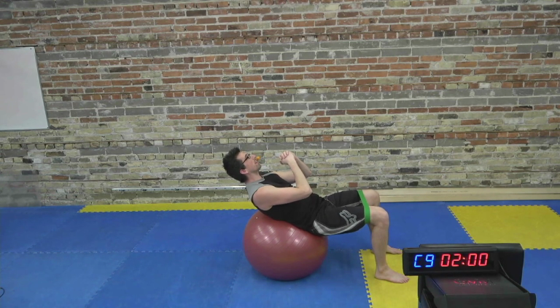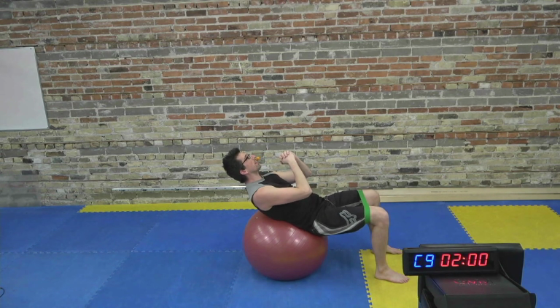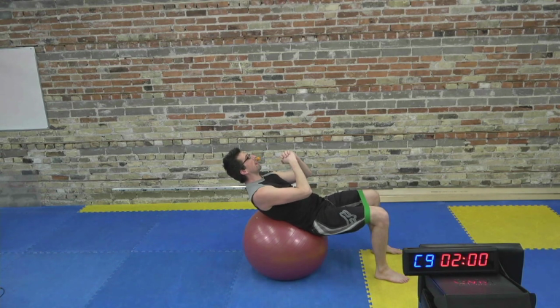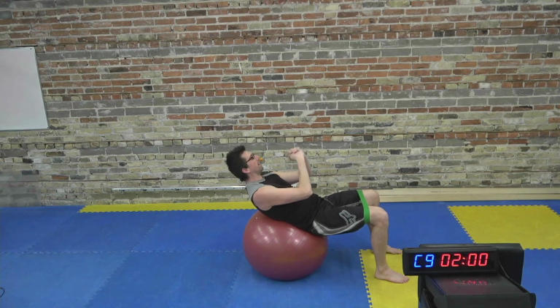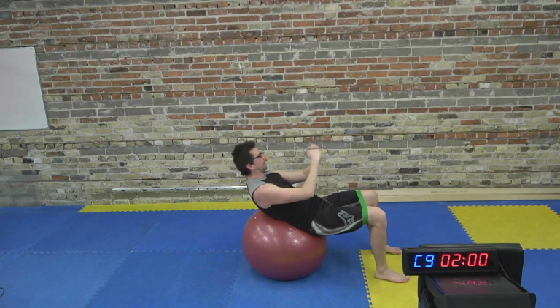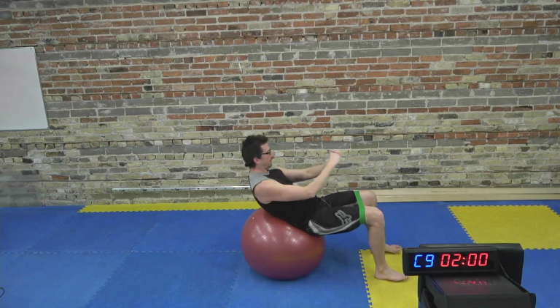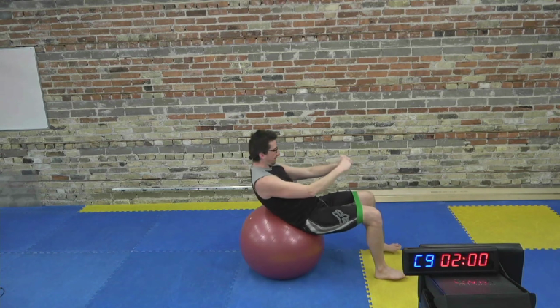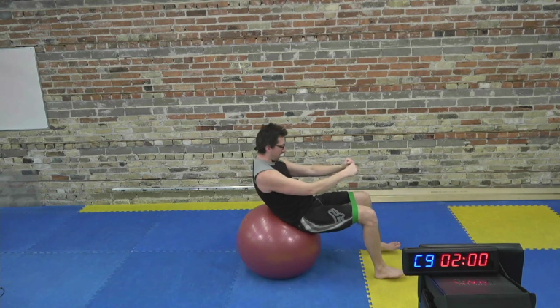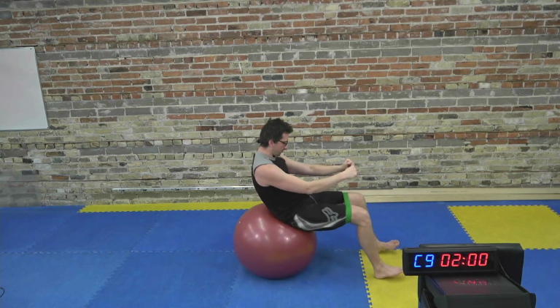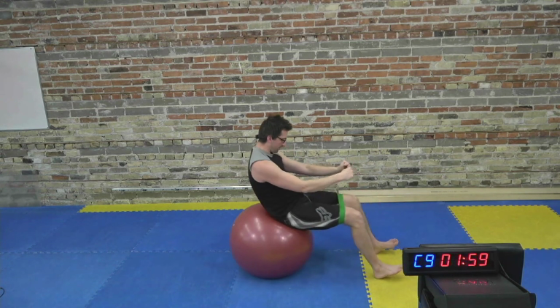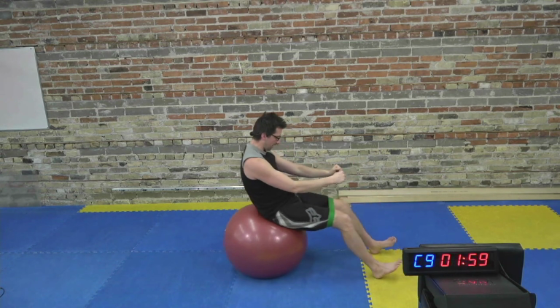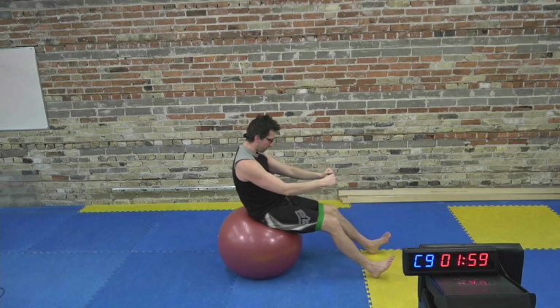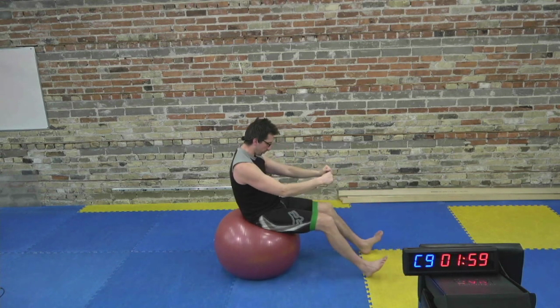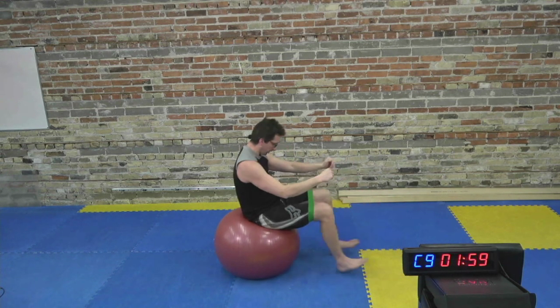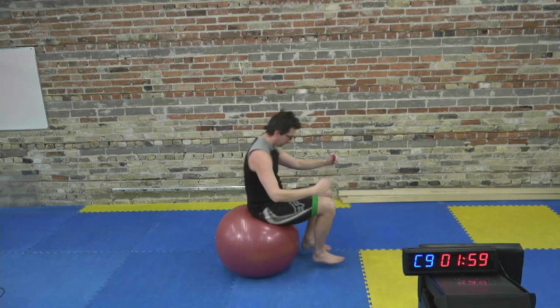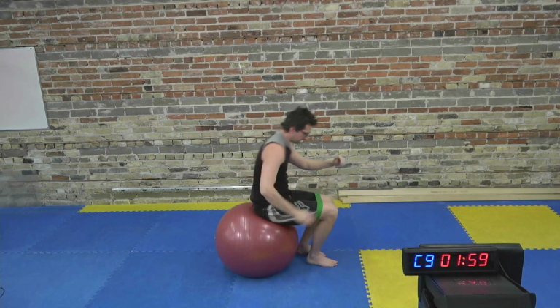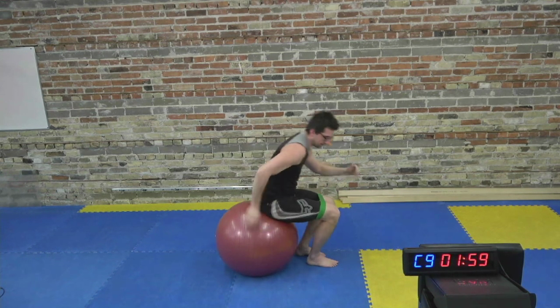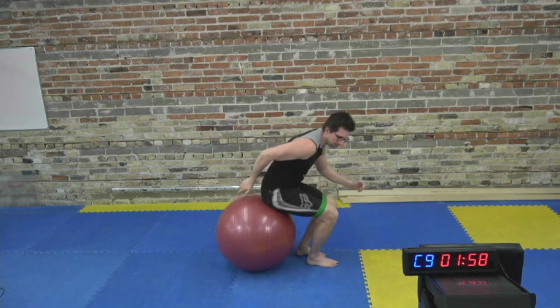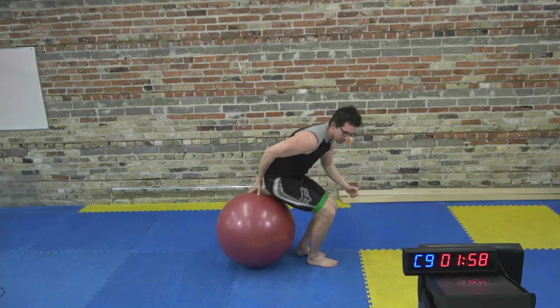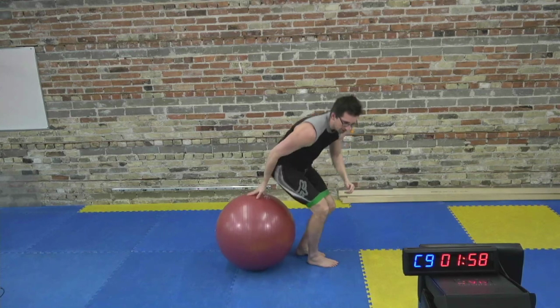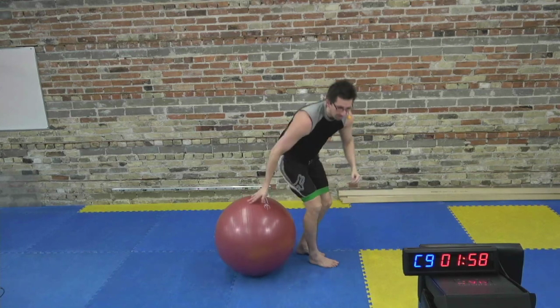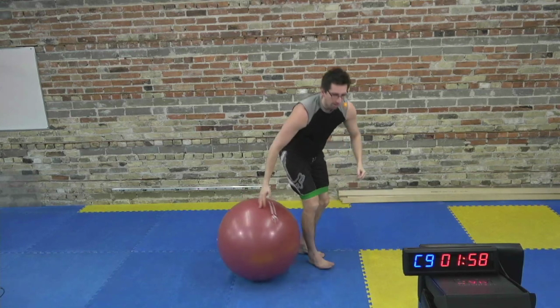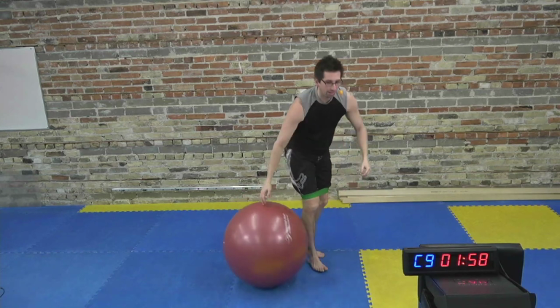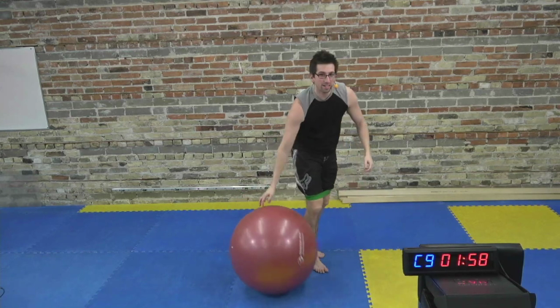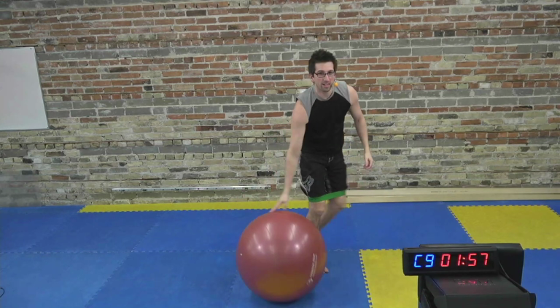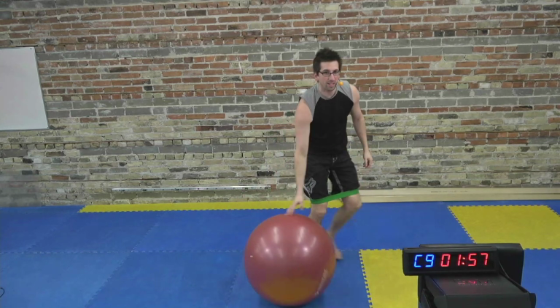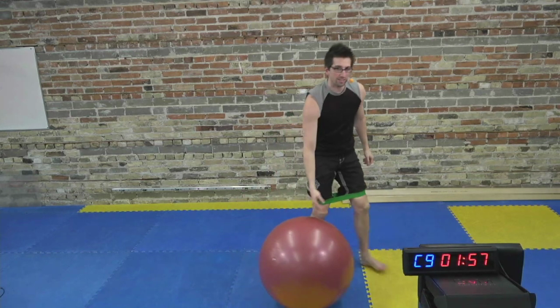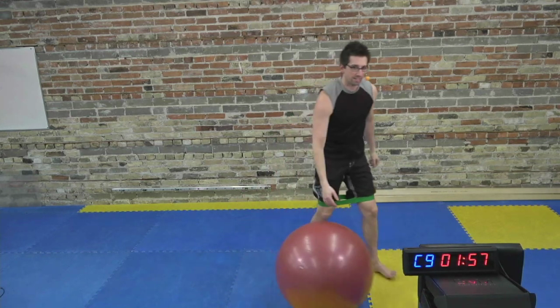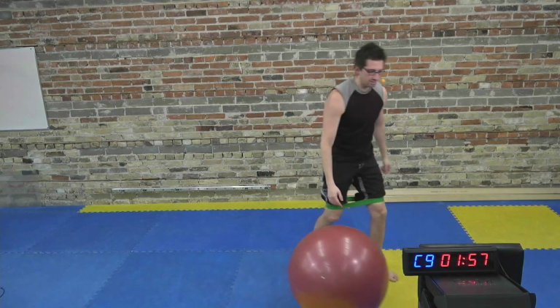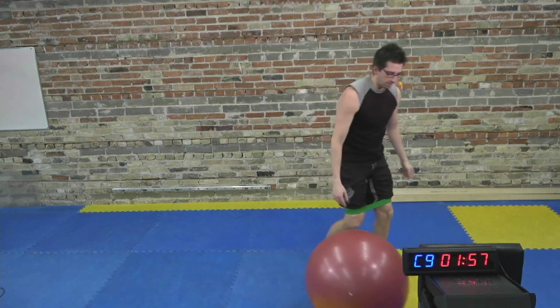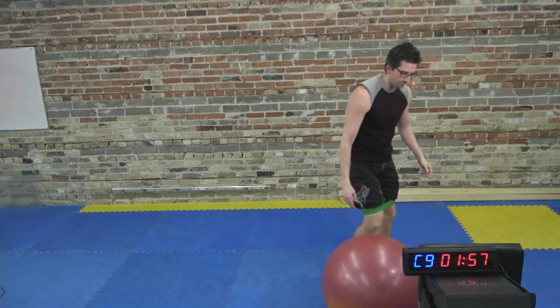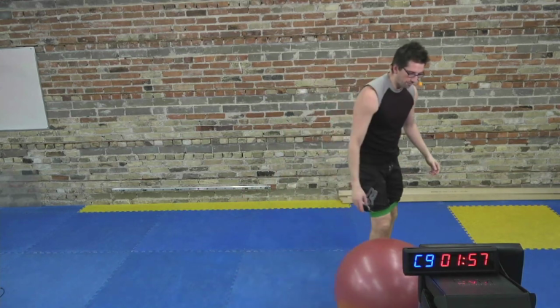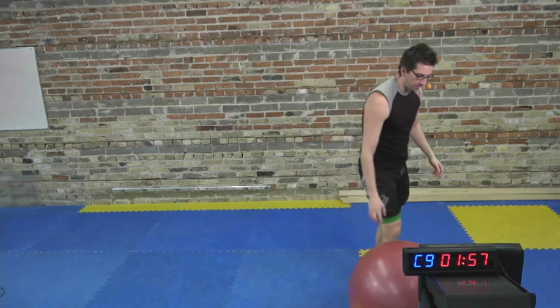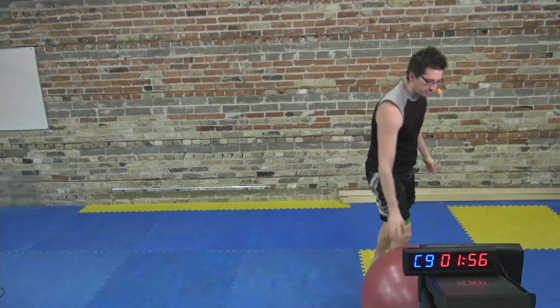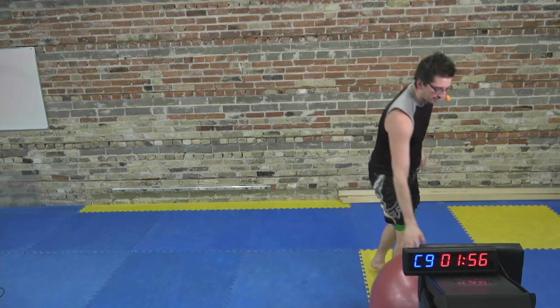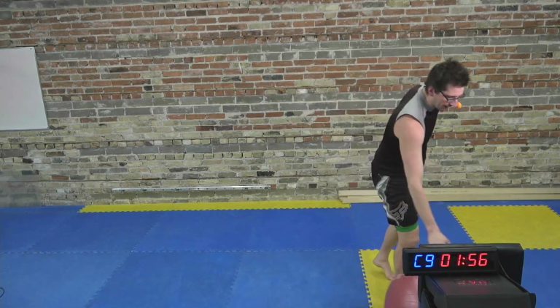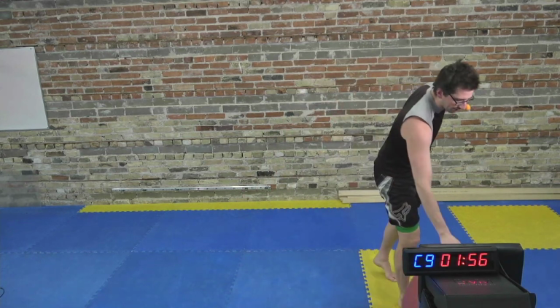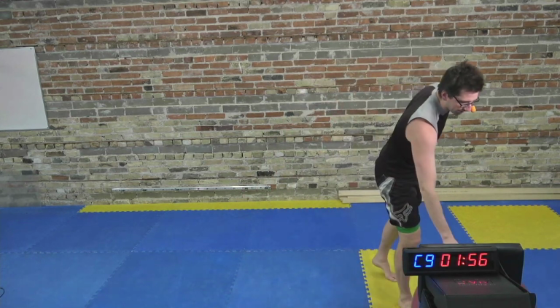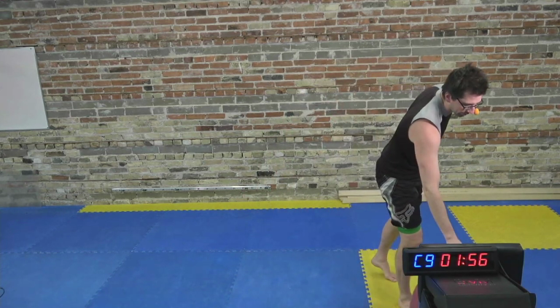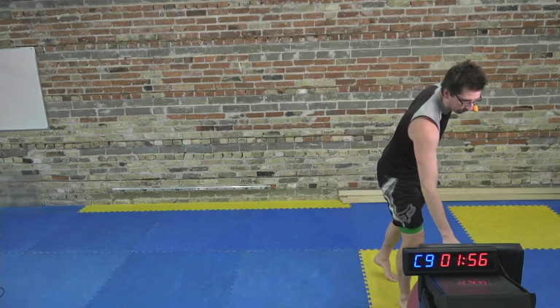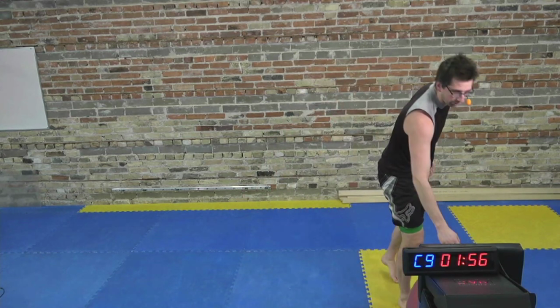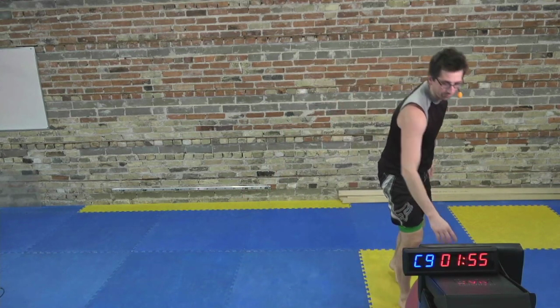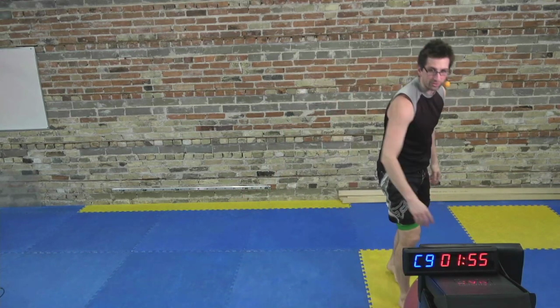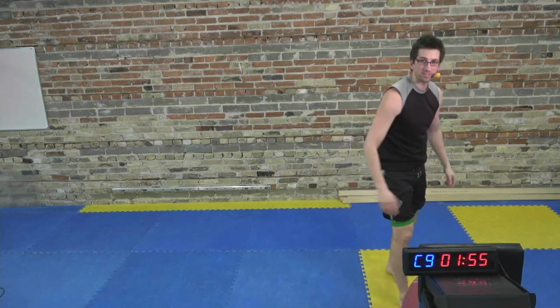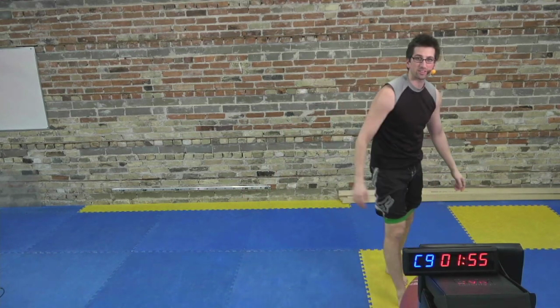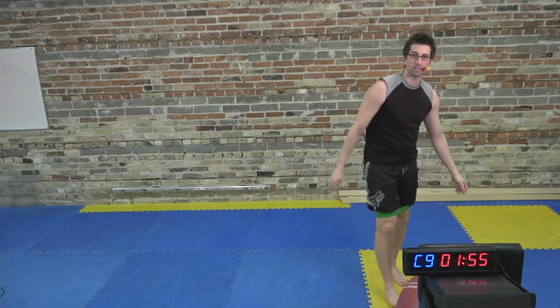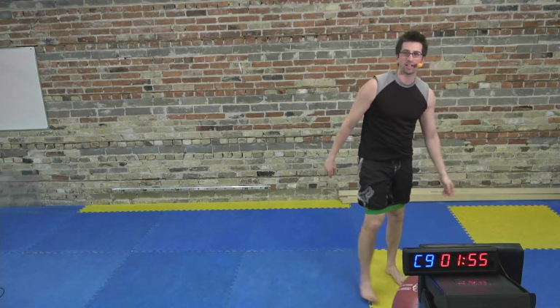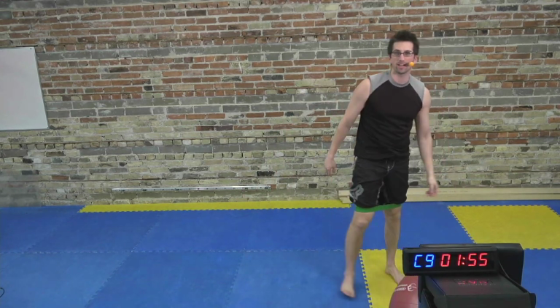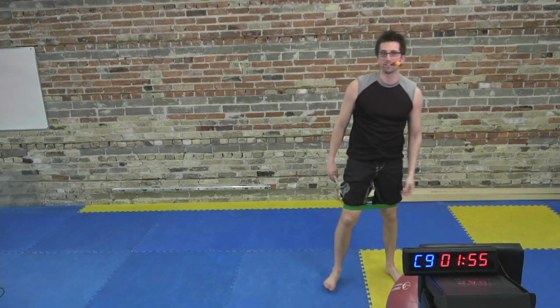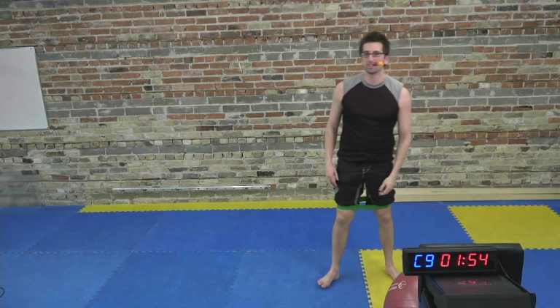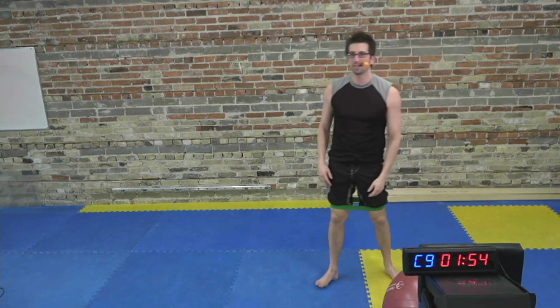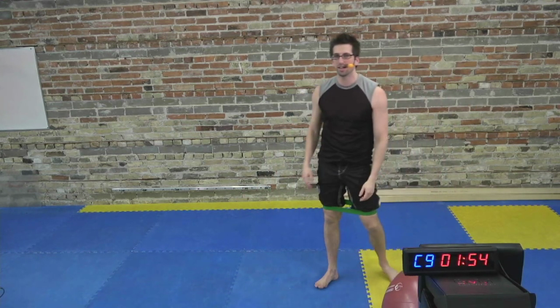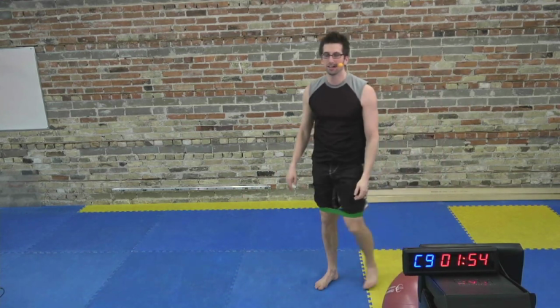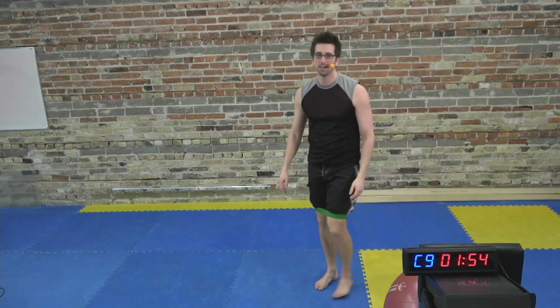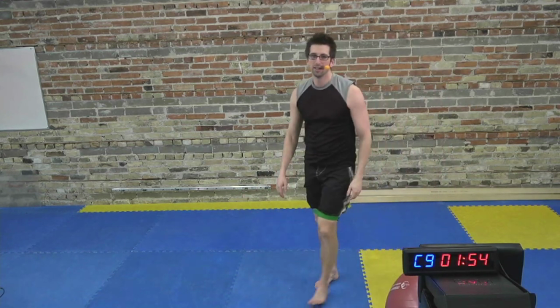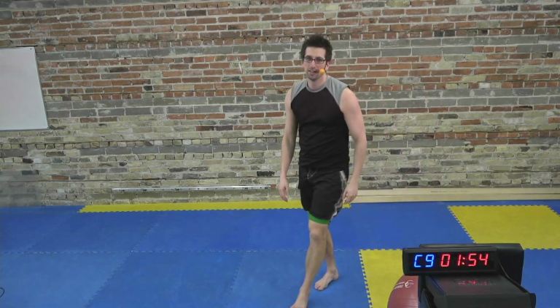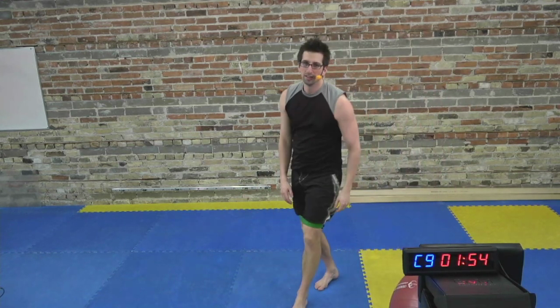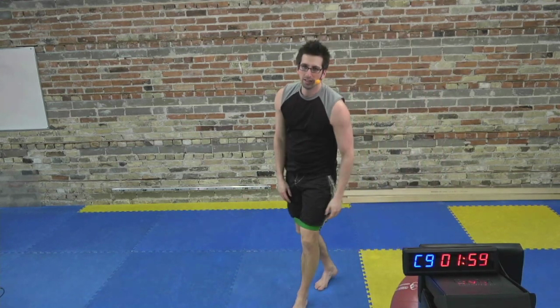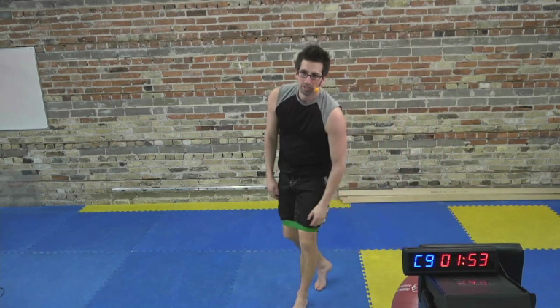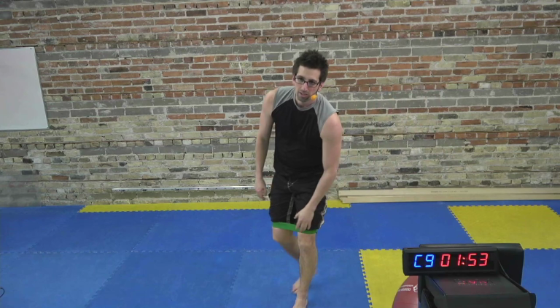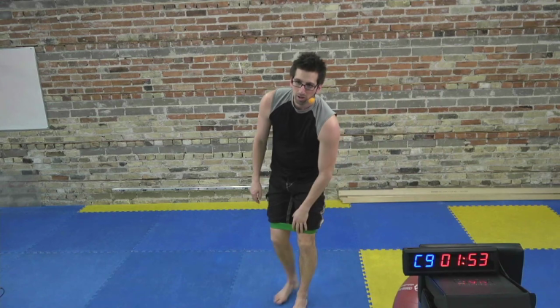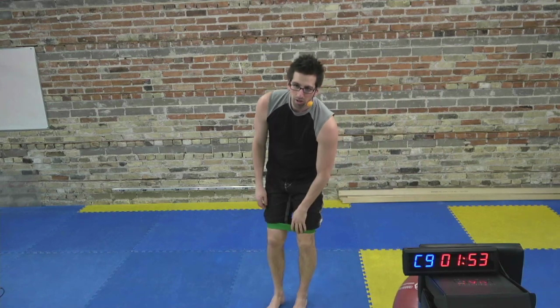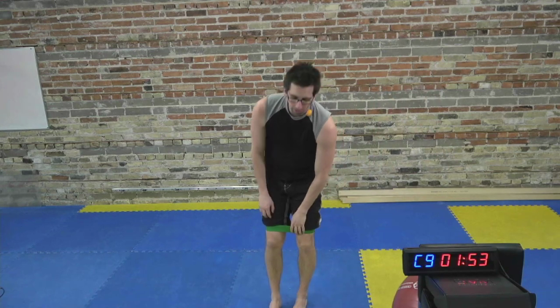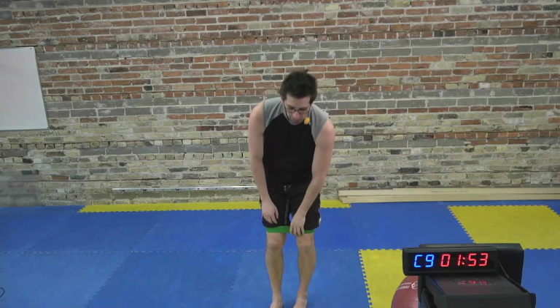And time. Nice work. Alright guys, that's our first circuit.